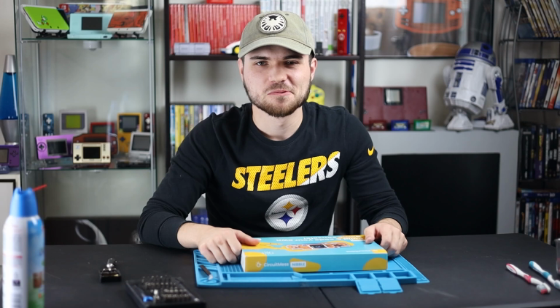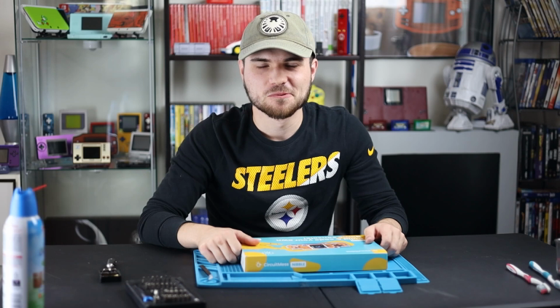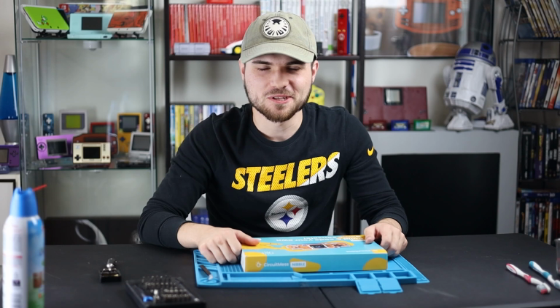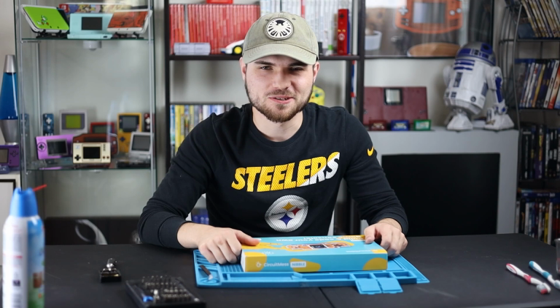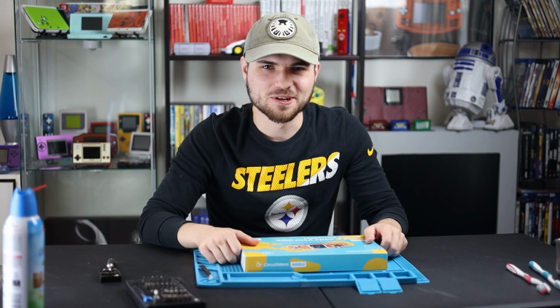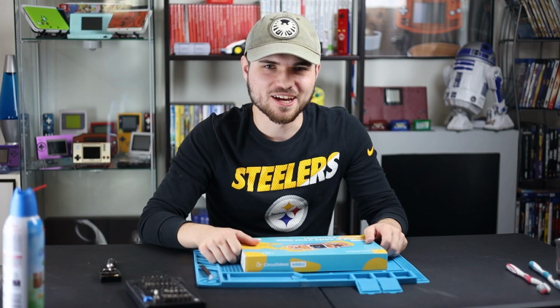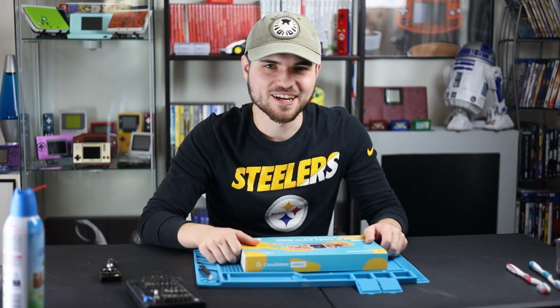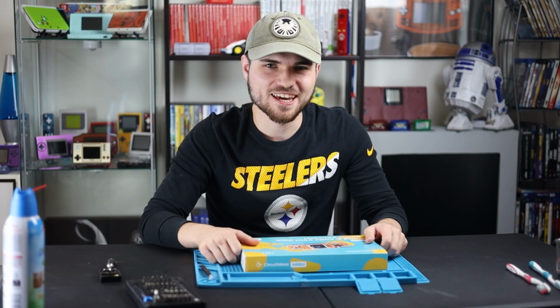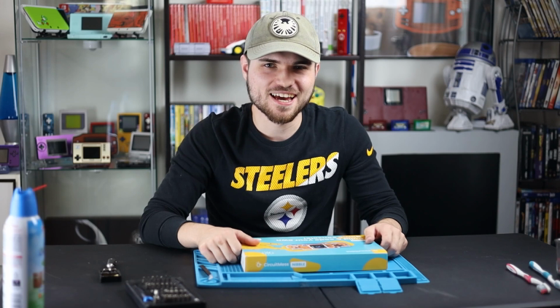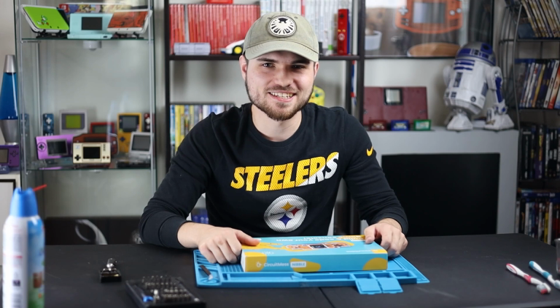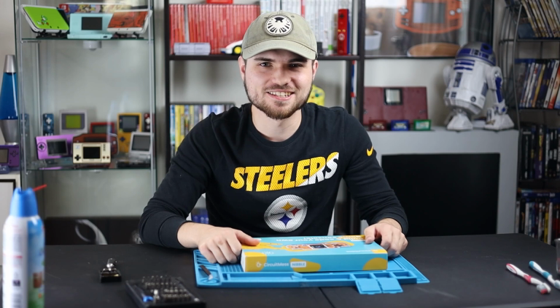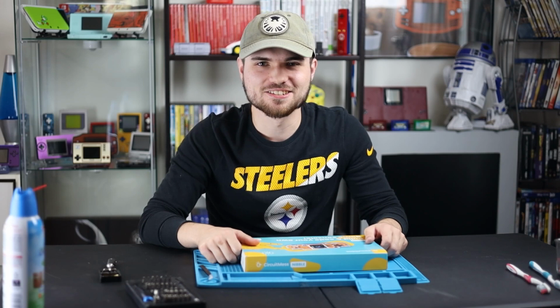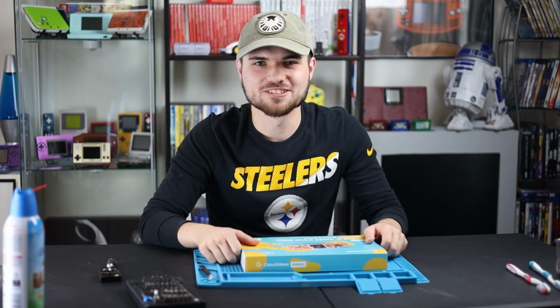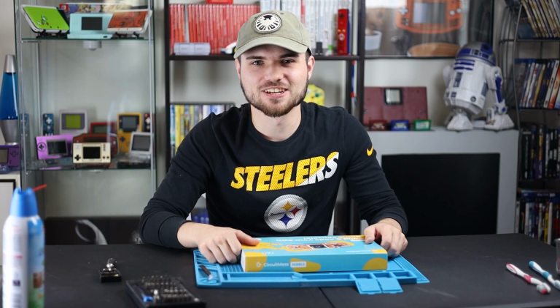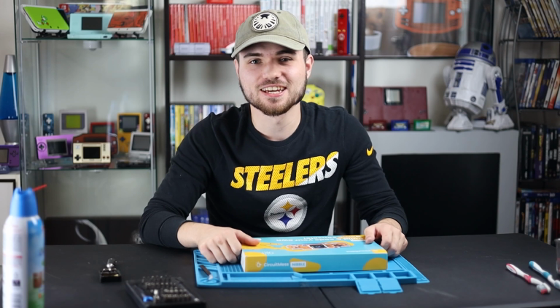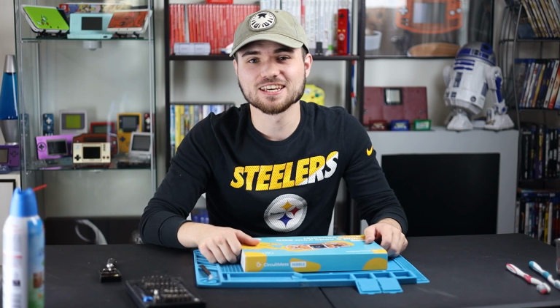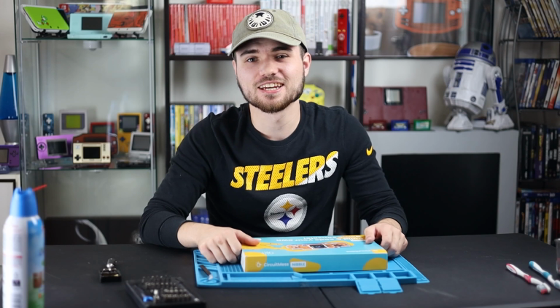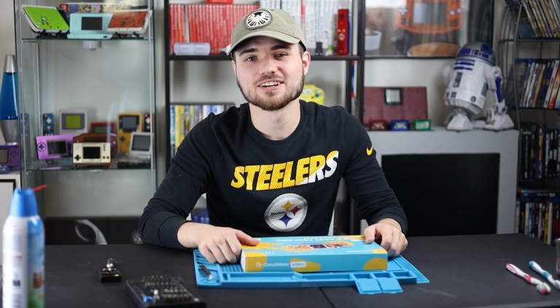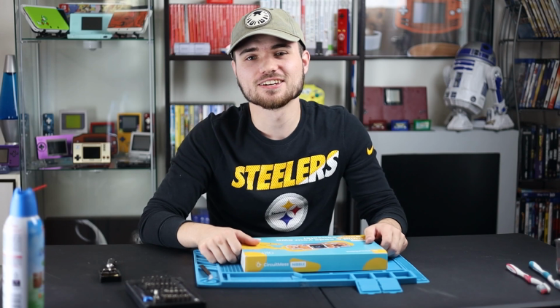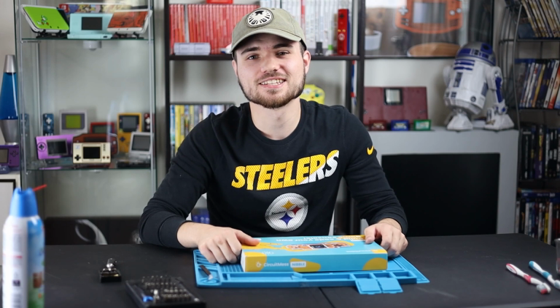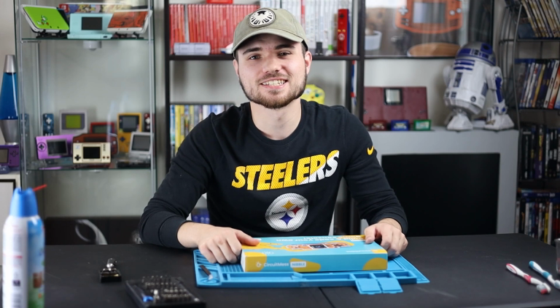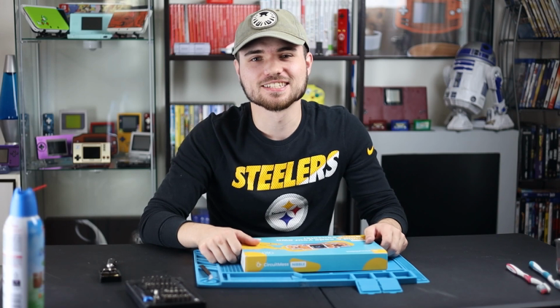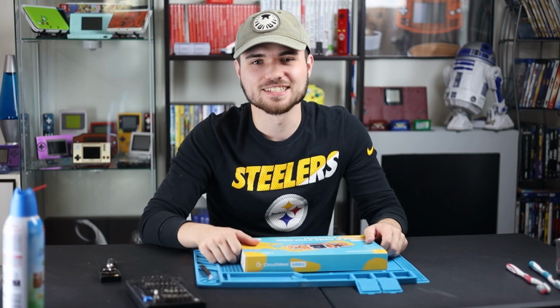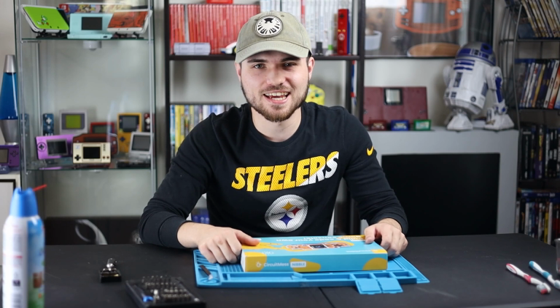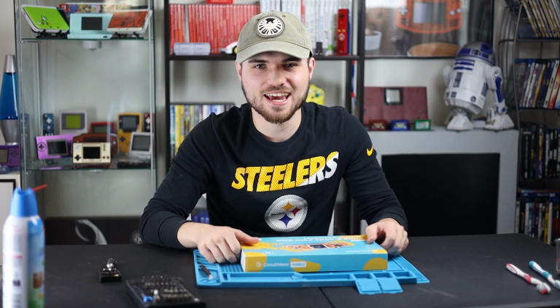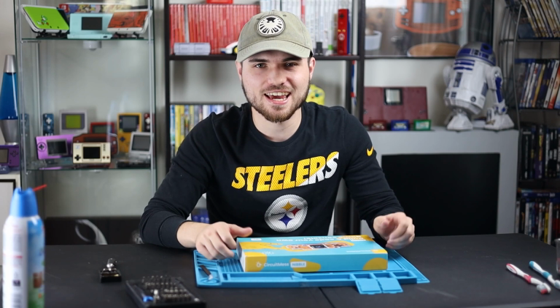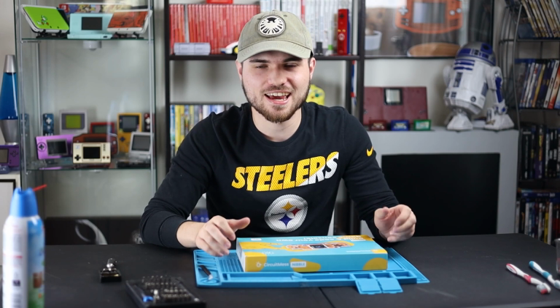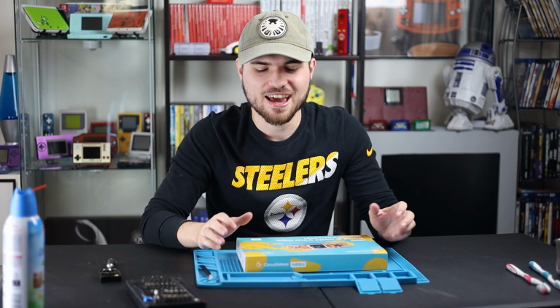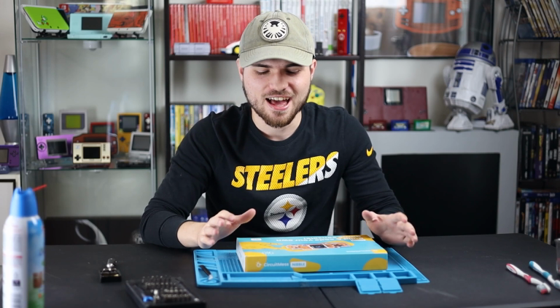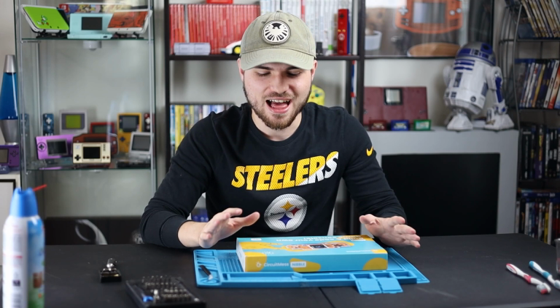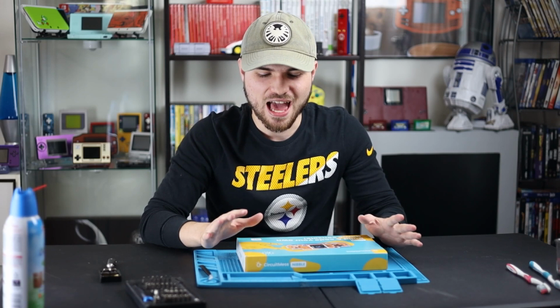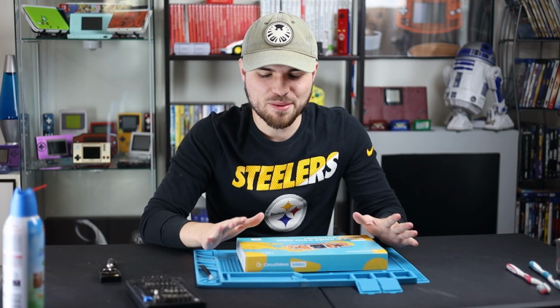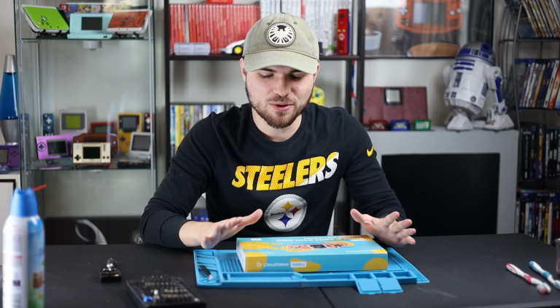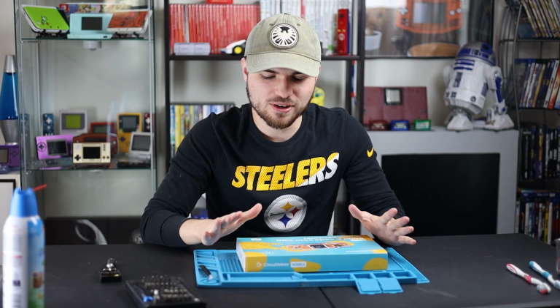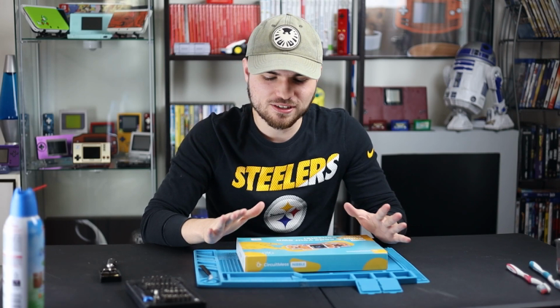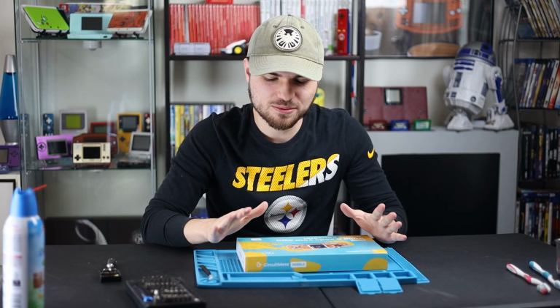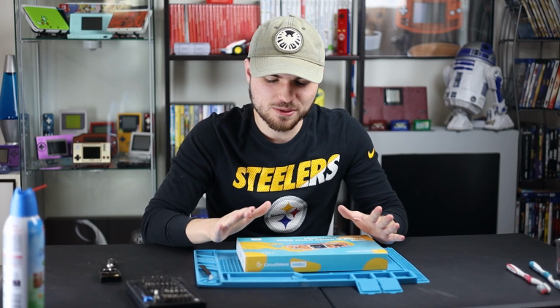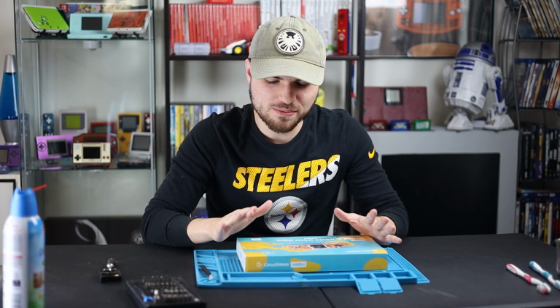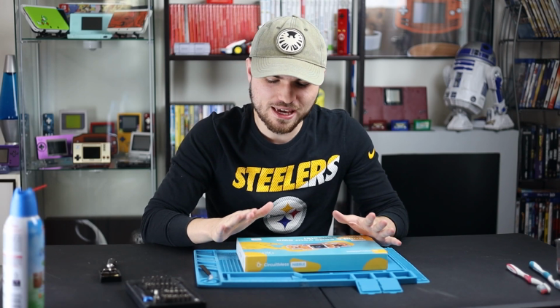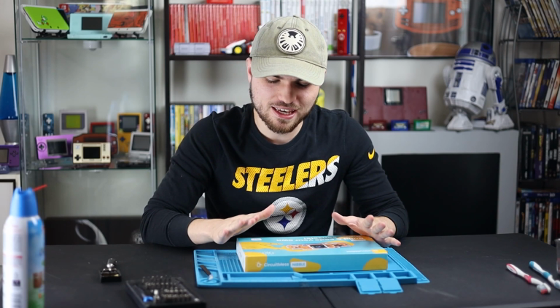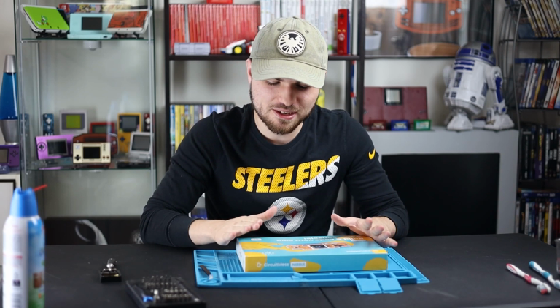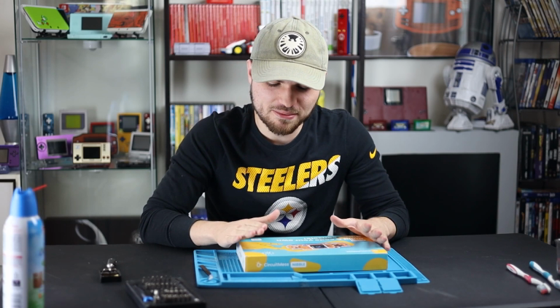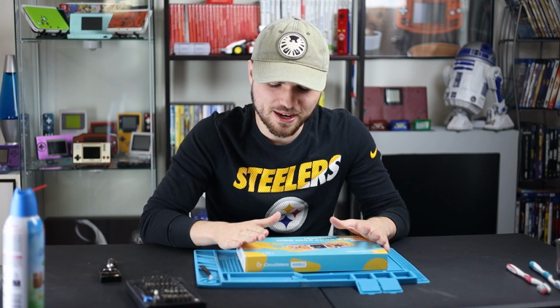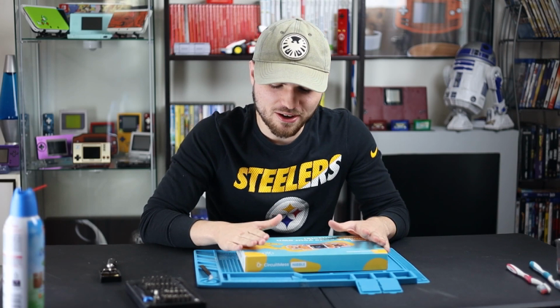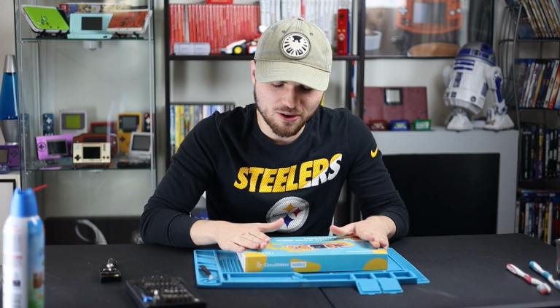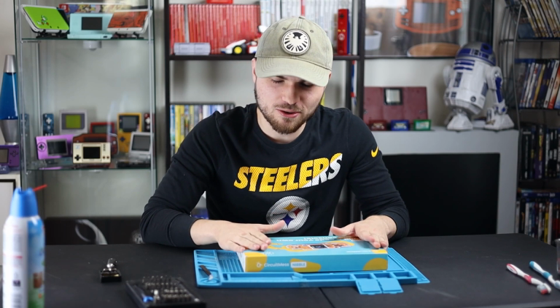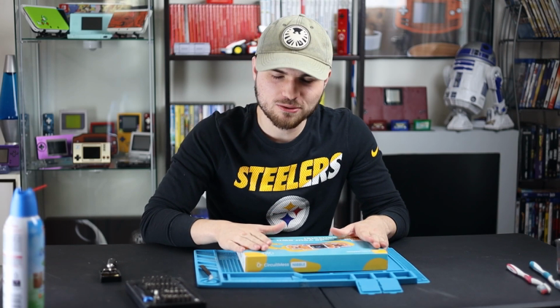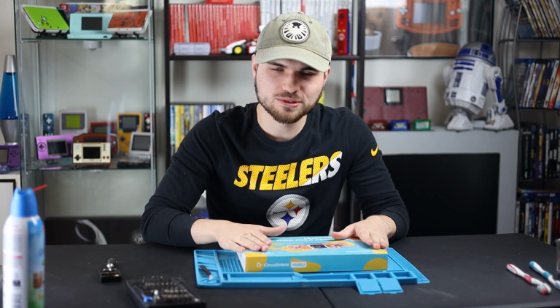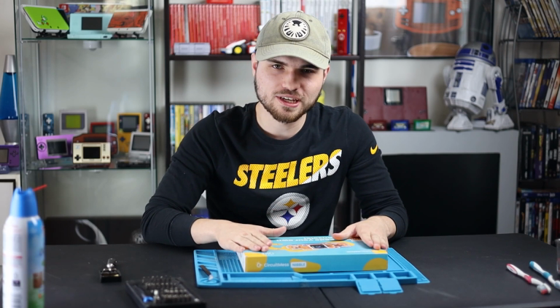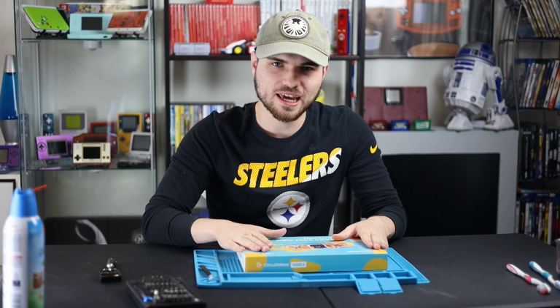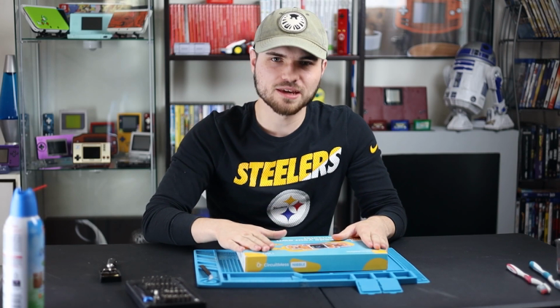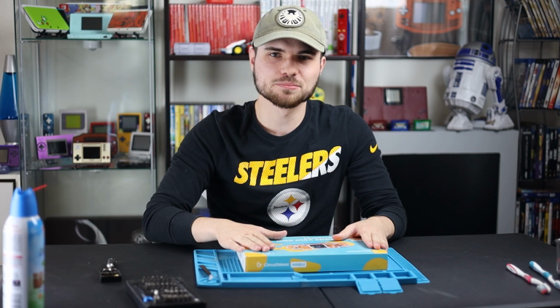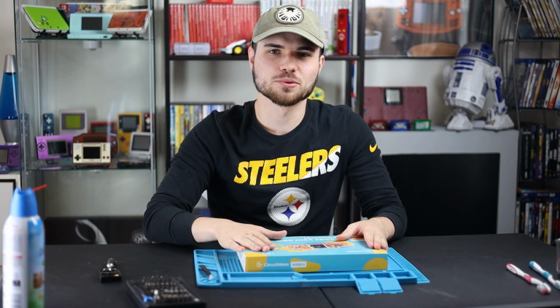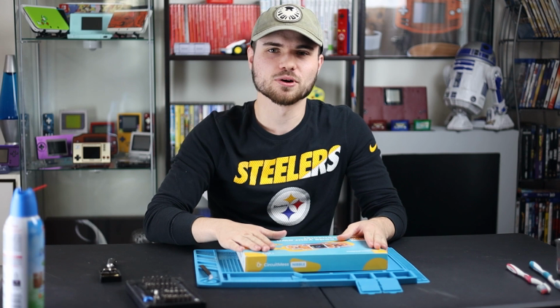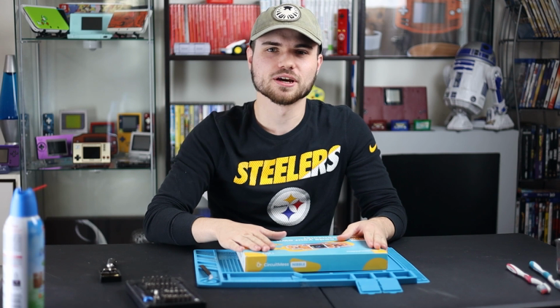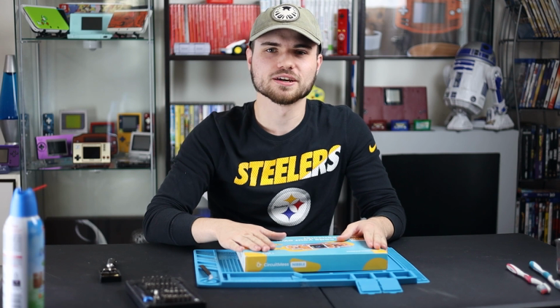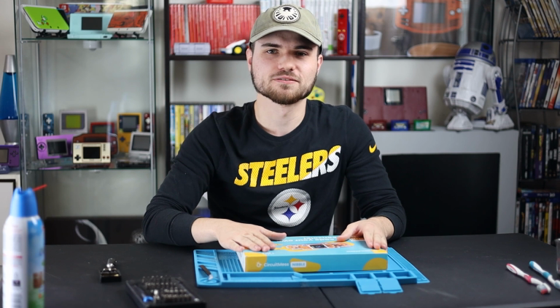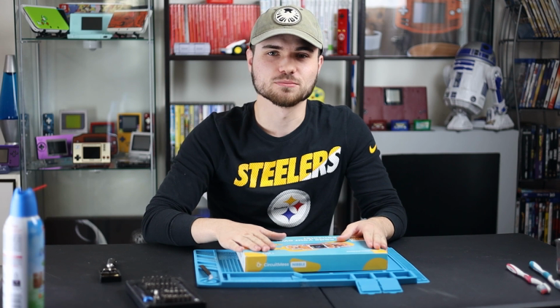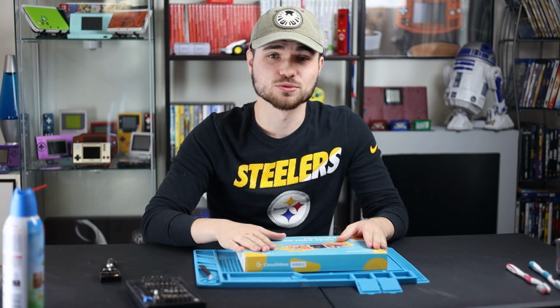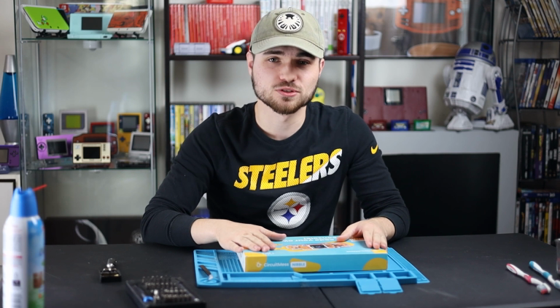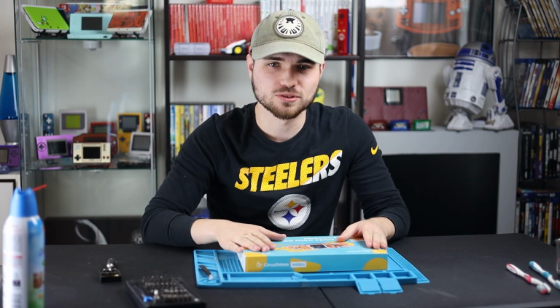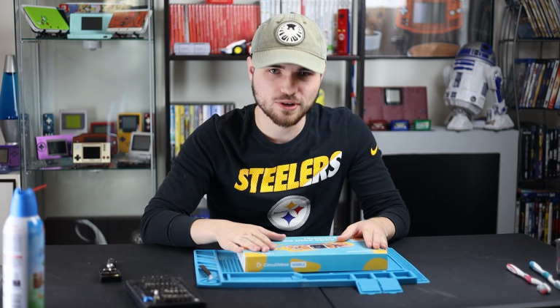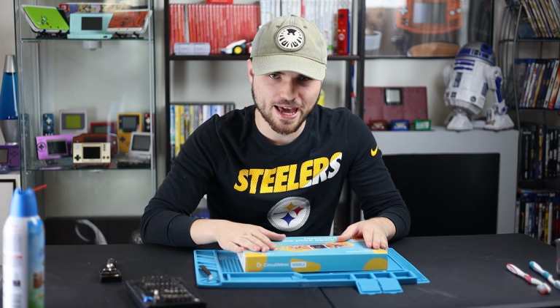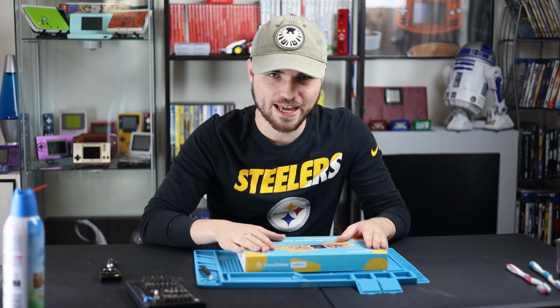What's going on guys, it's Jake here, and today I'm going to be making my own Game Boy from scratch.